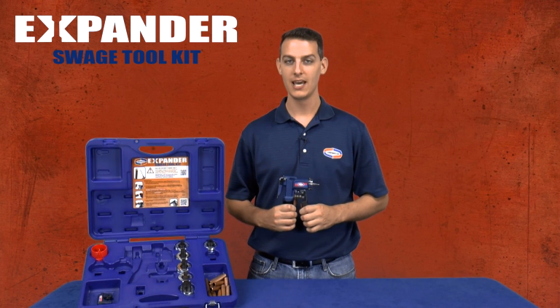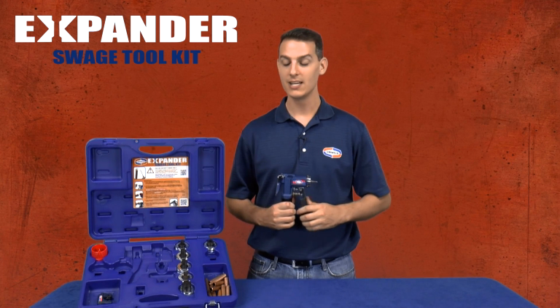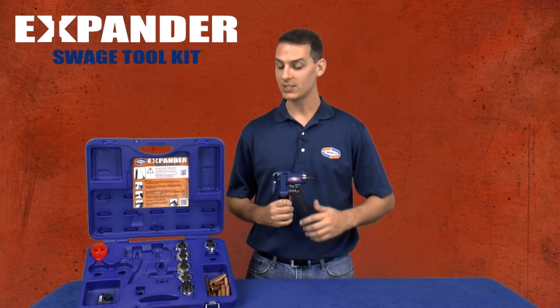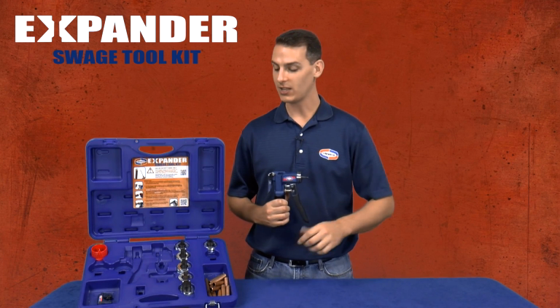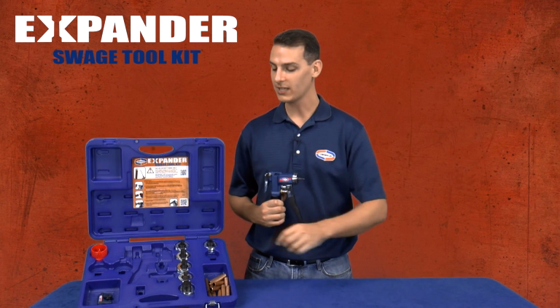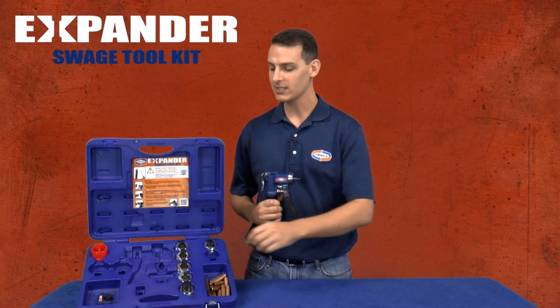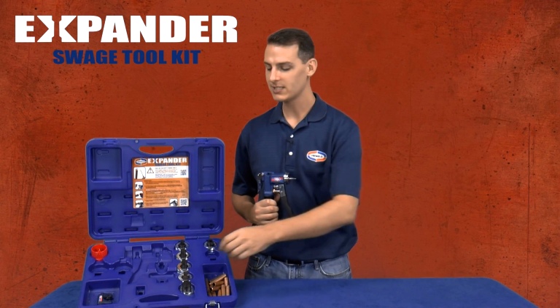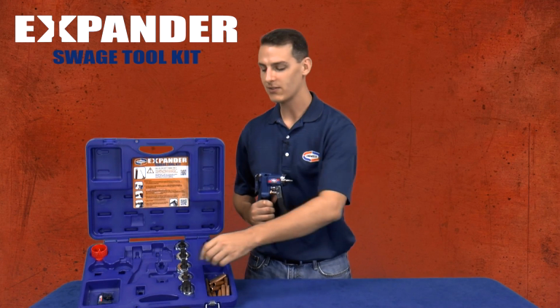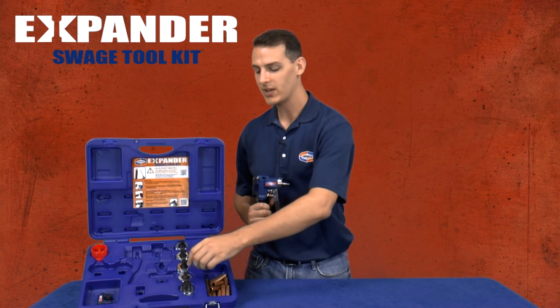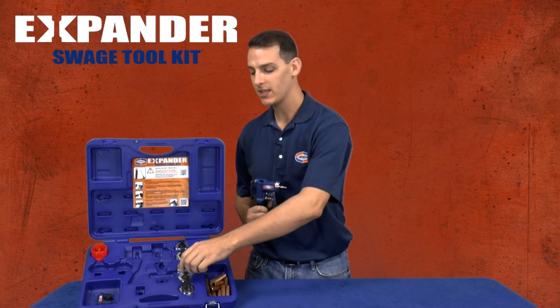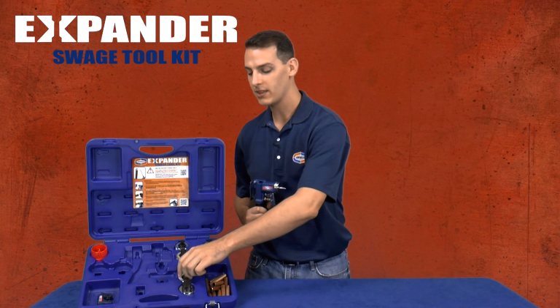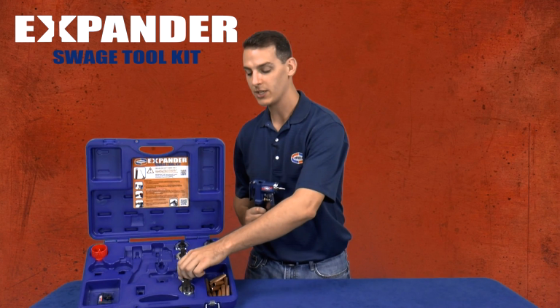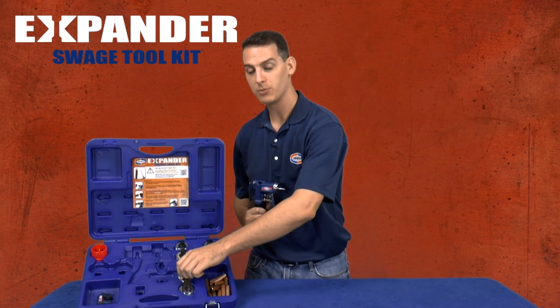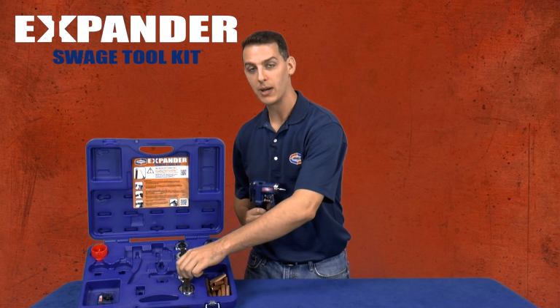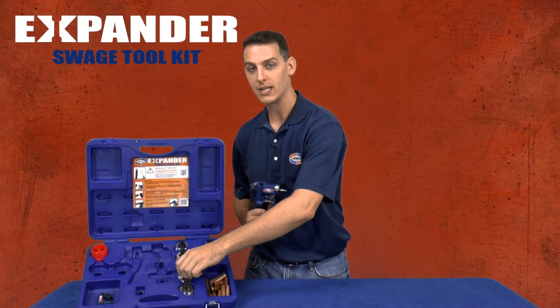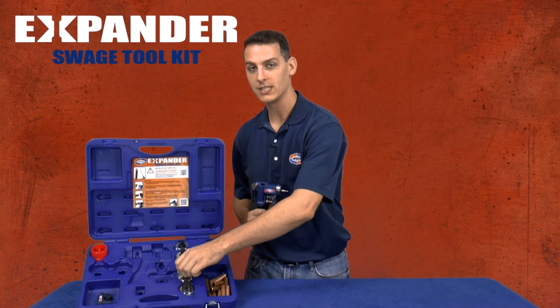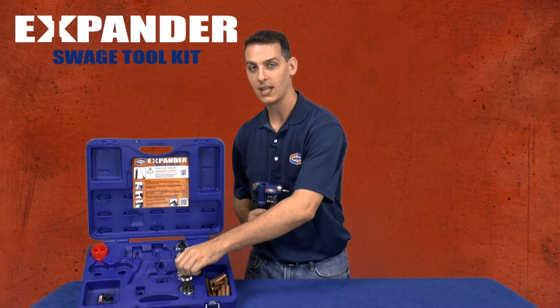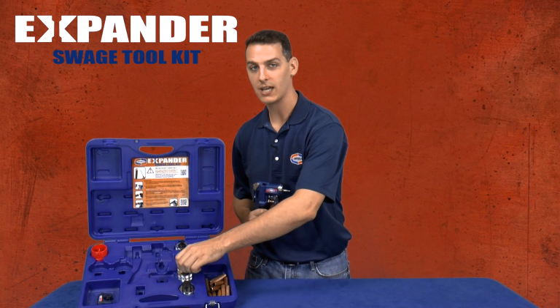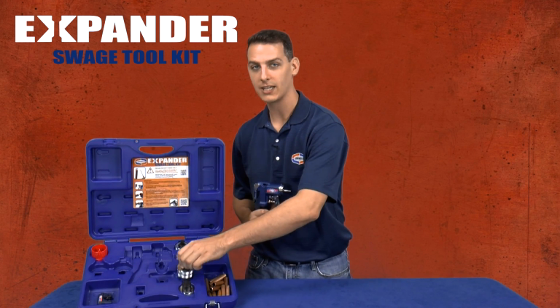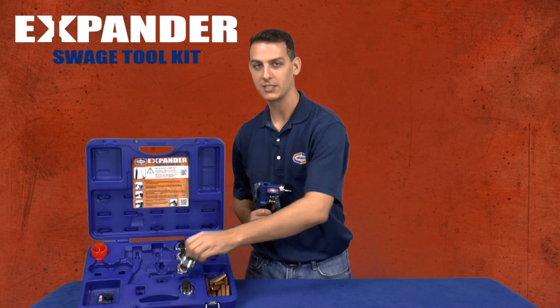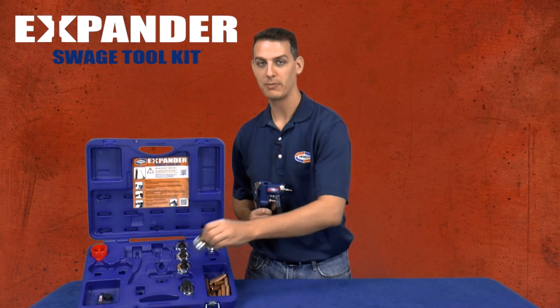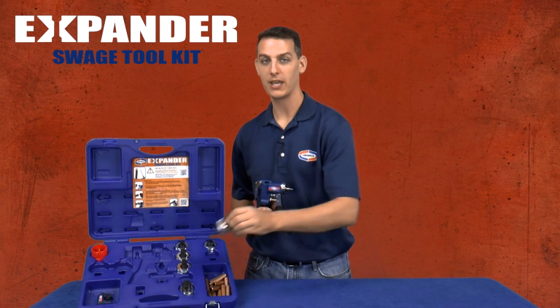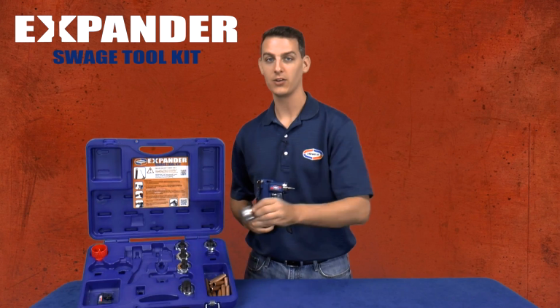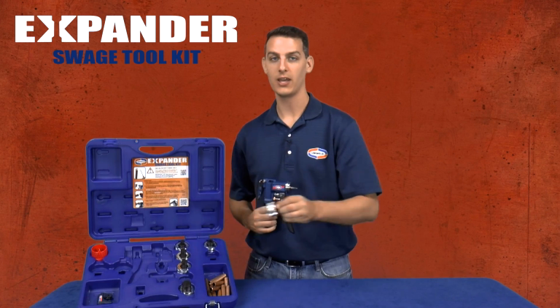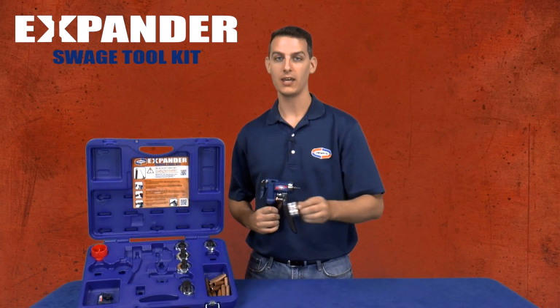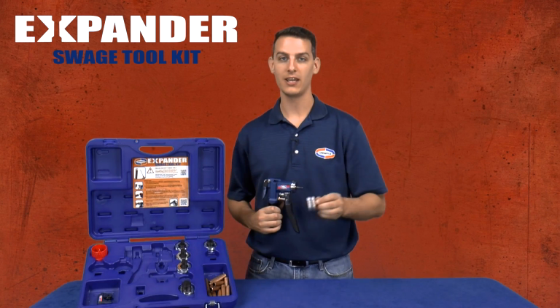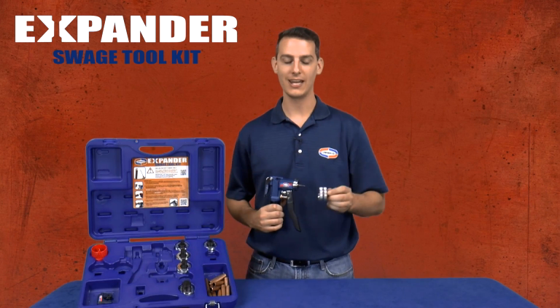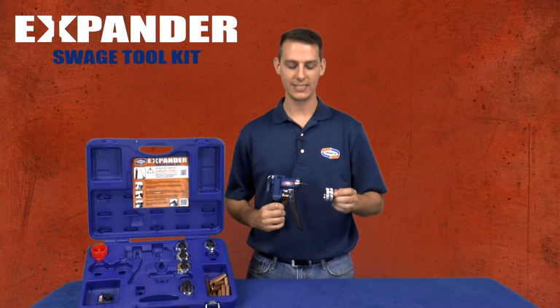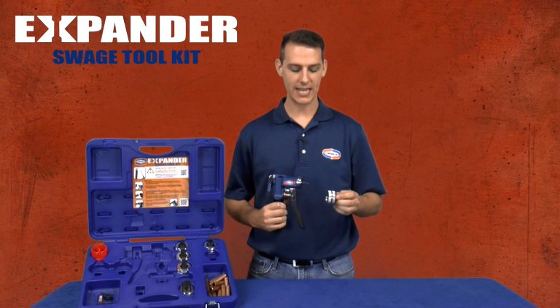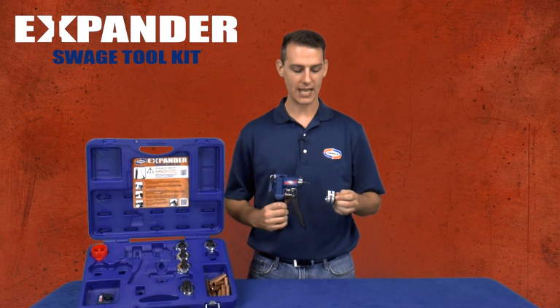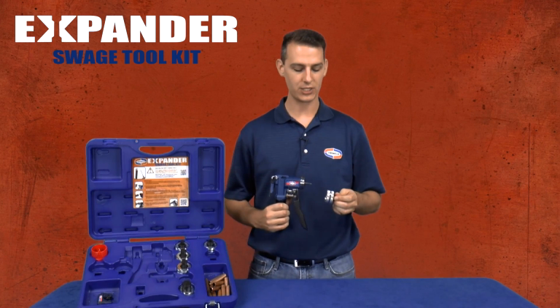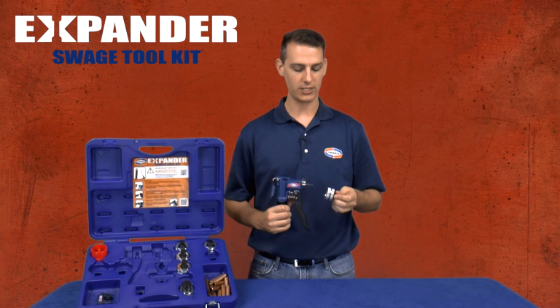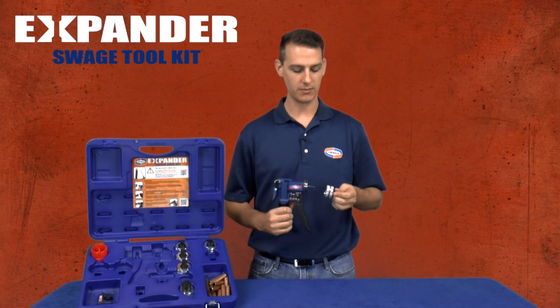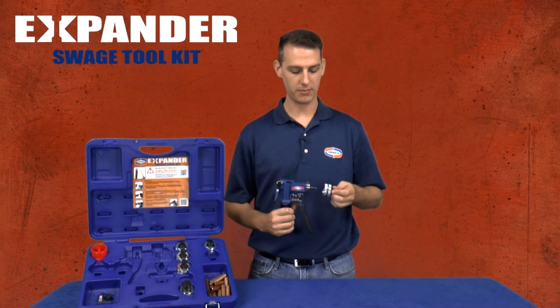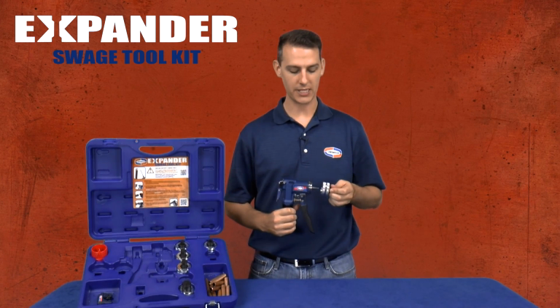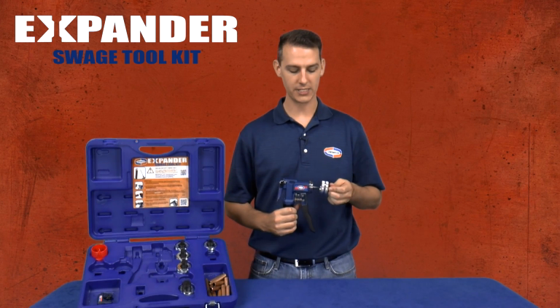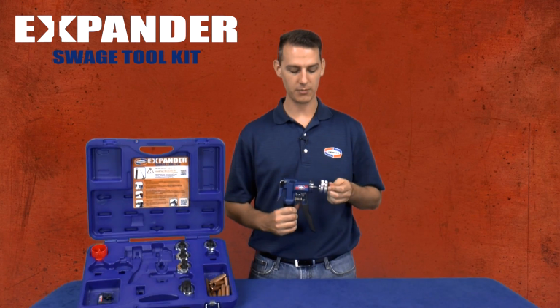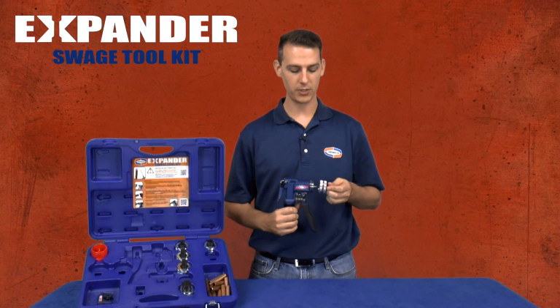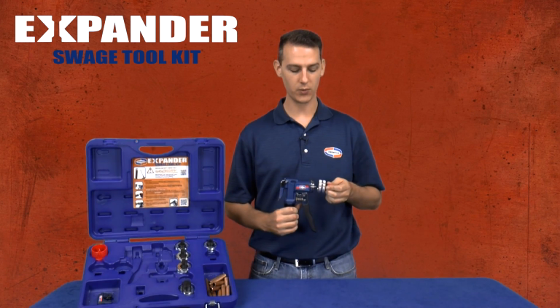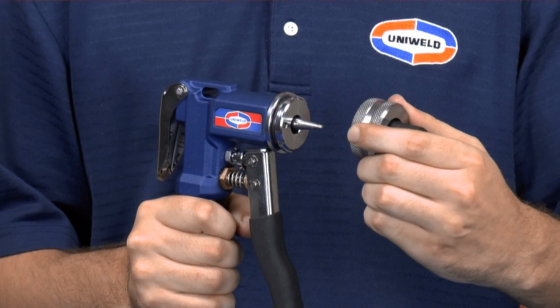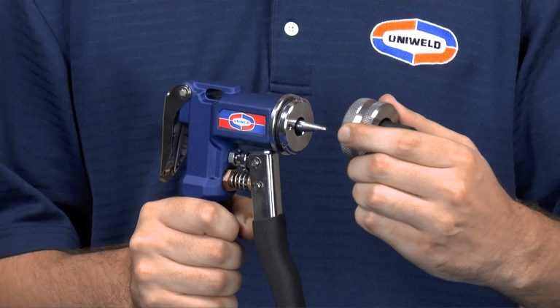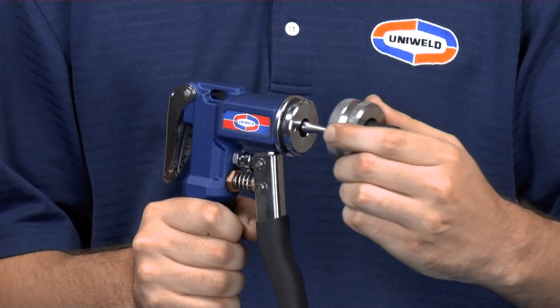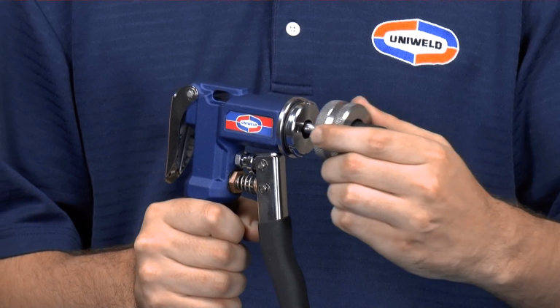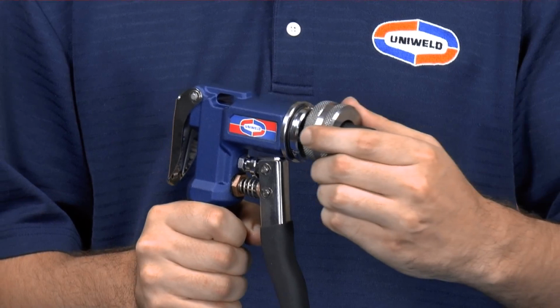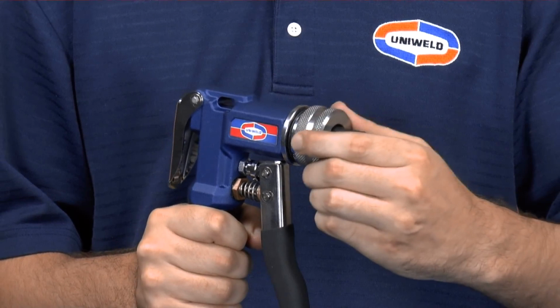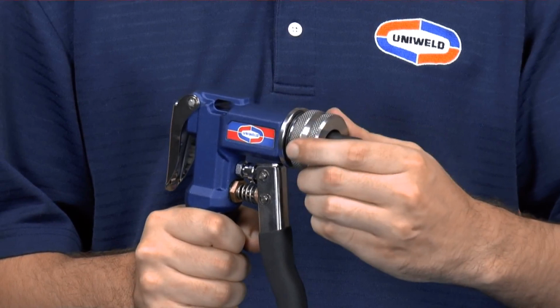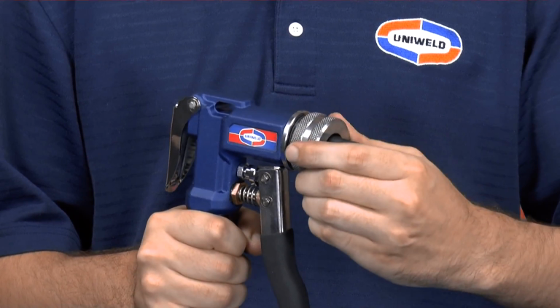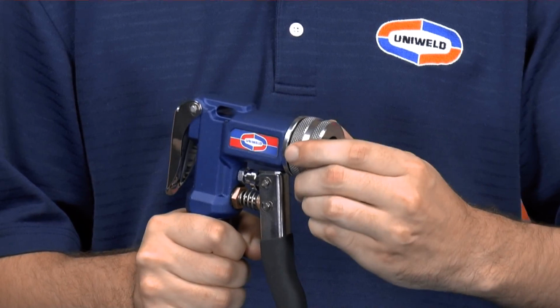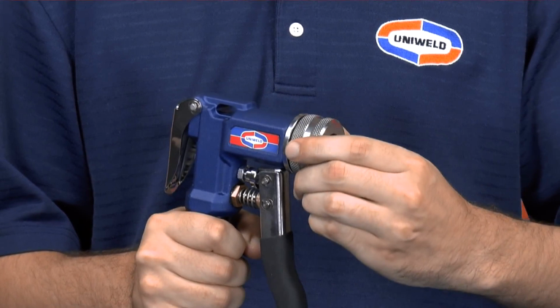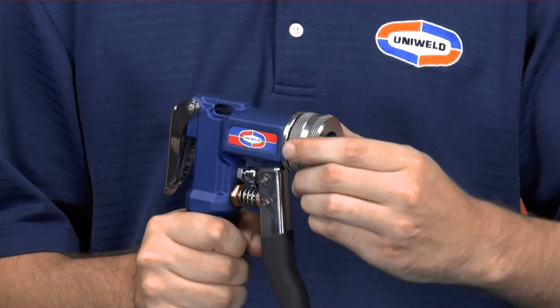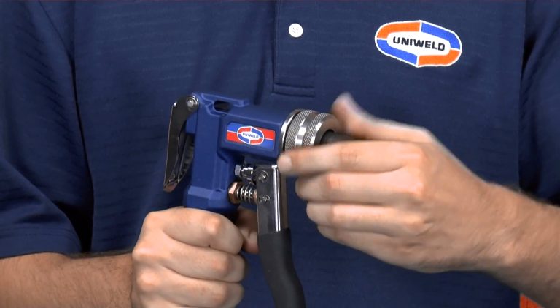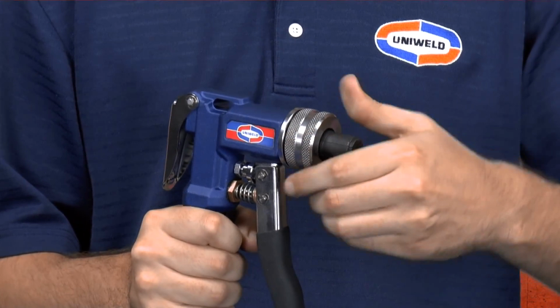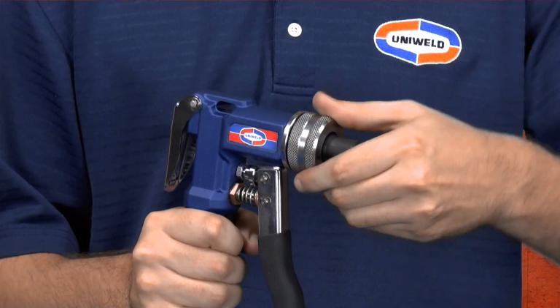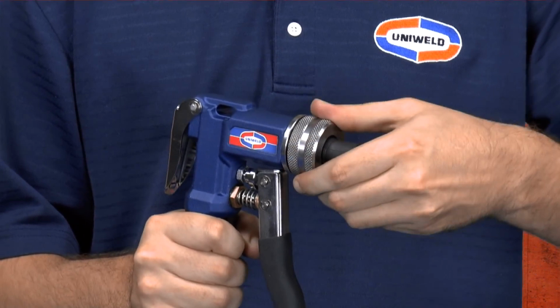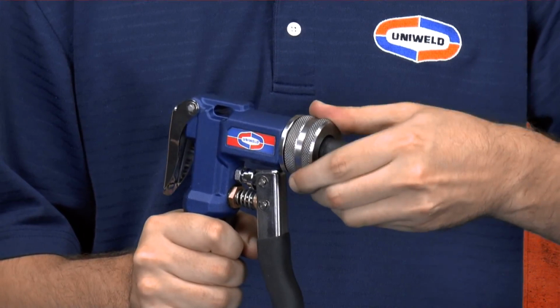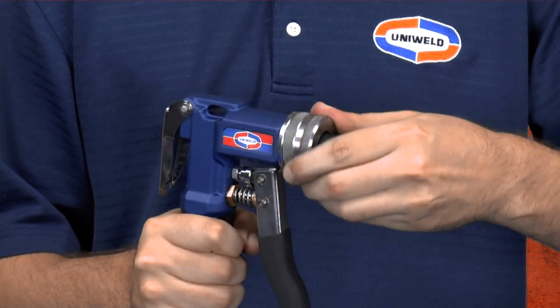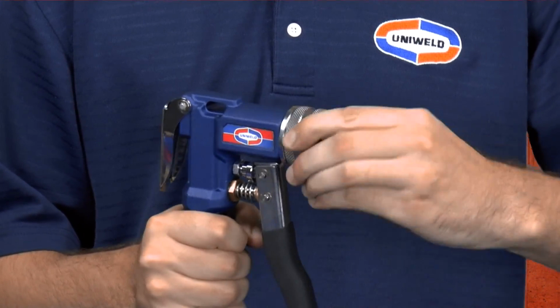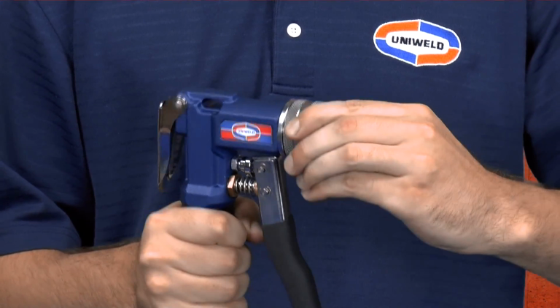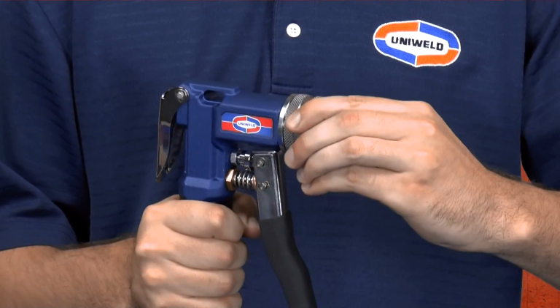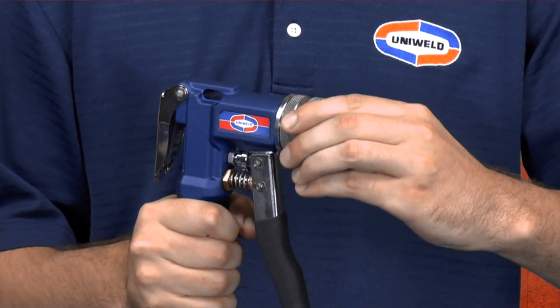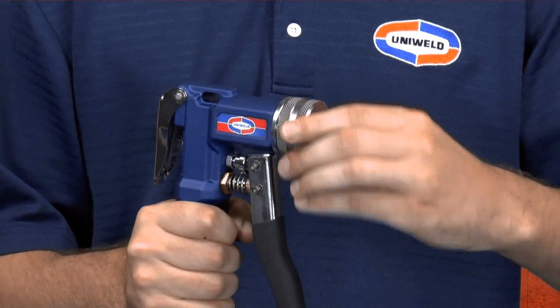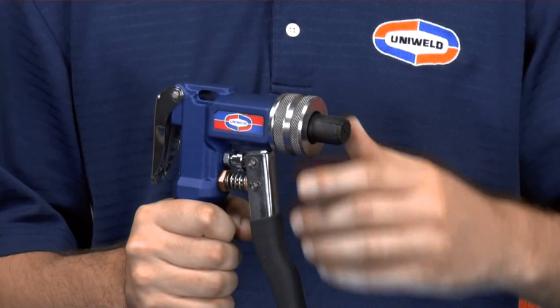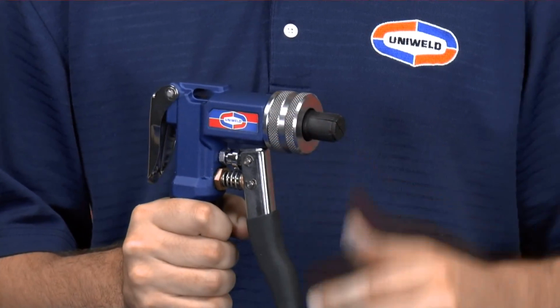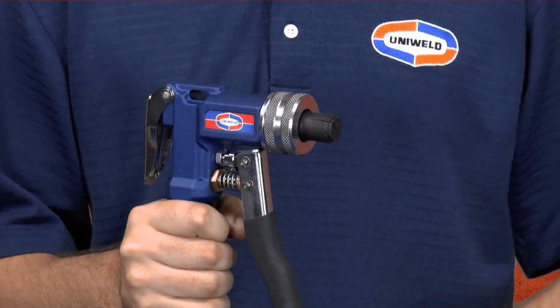Select the 7/8th inch posi-lock expander head and attach it by simply rotating the head a quarter turn to lock it in place.